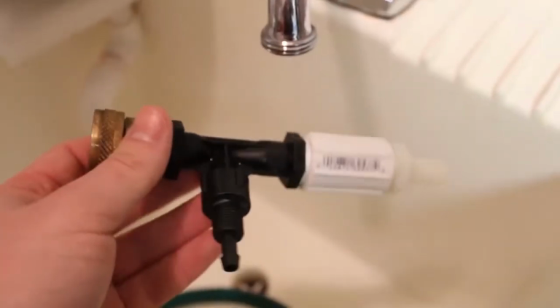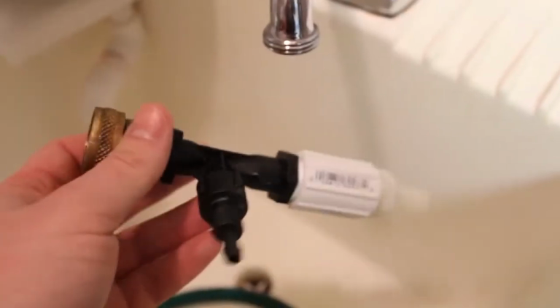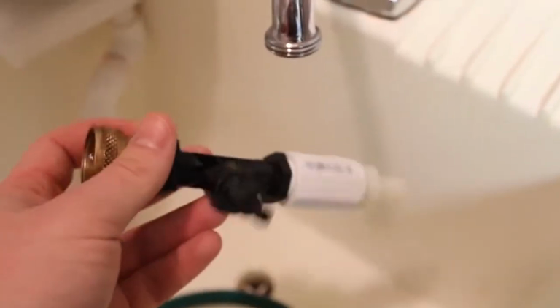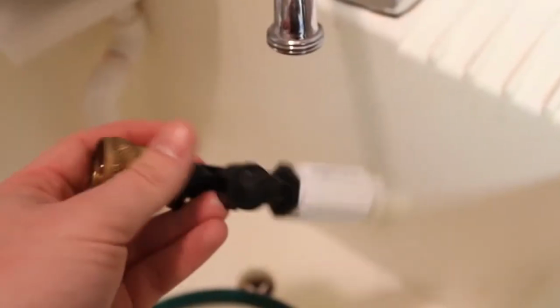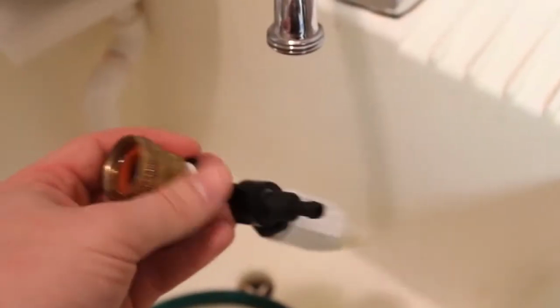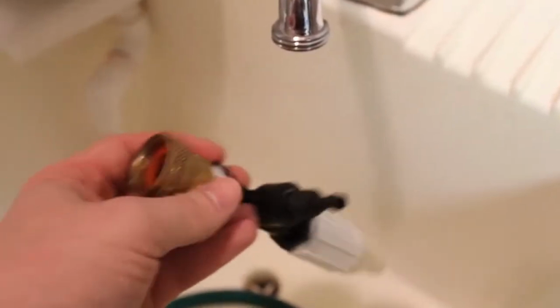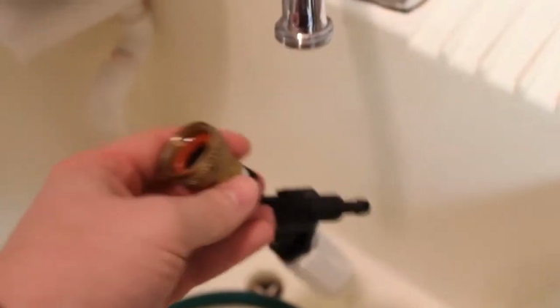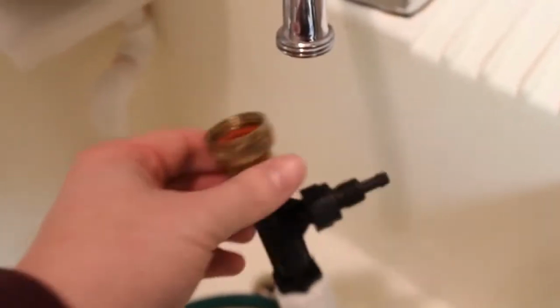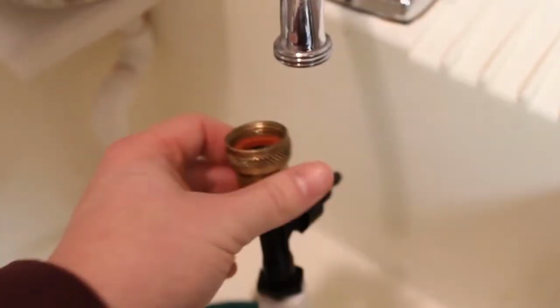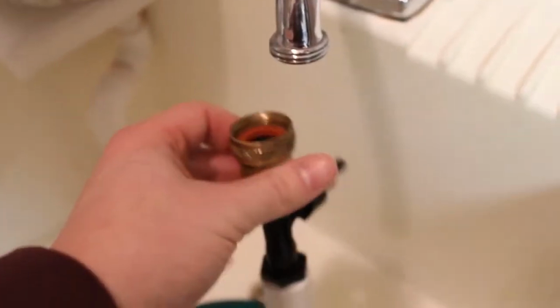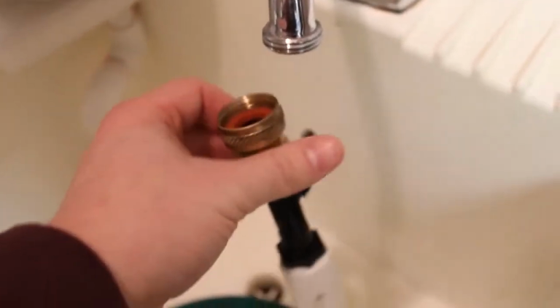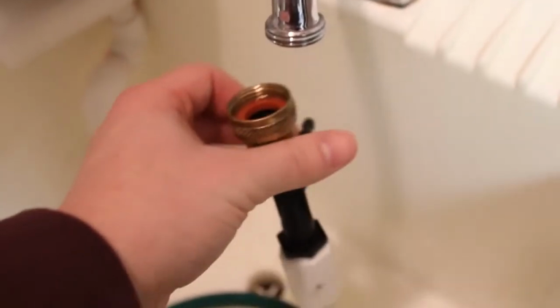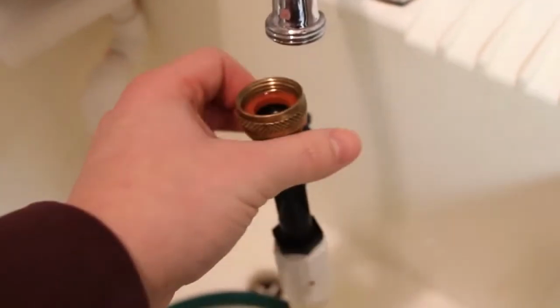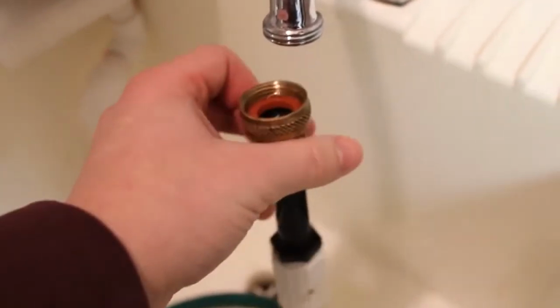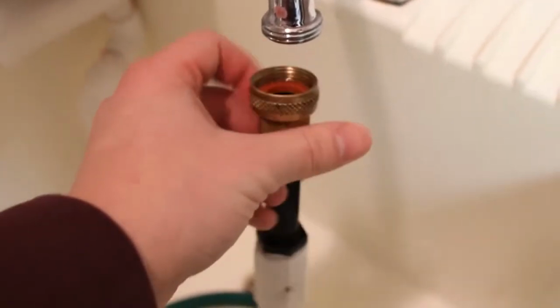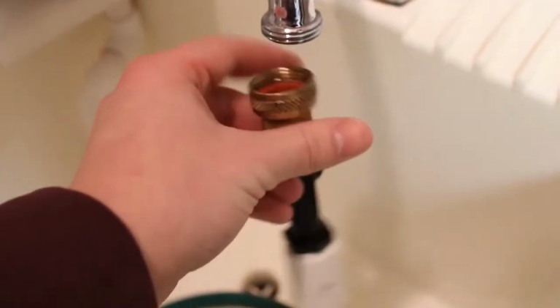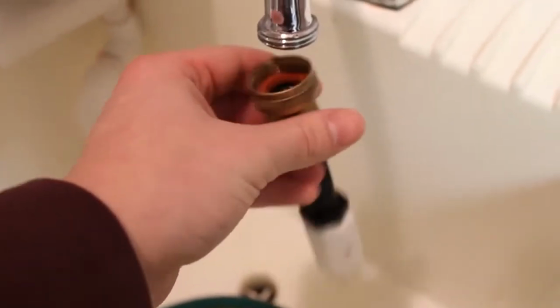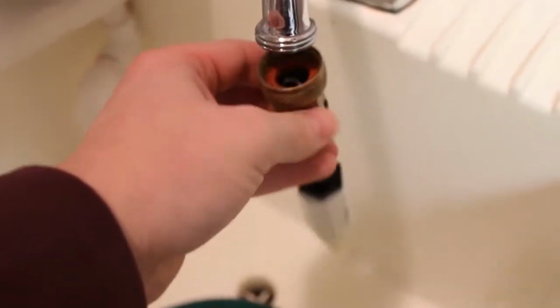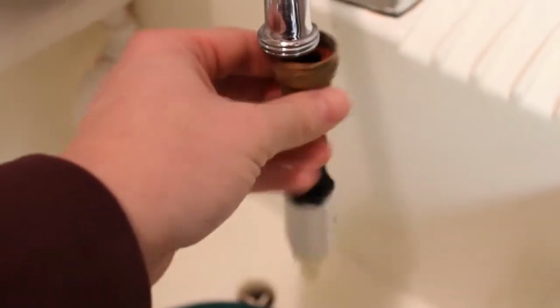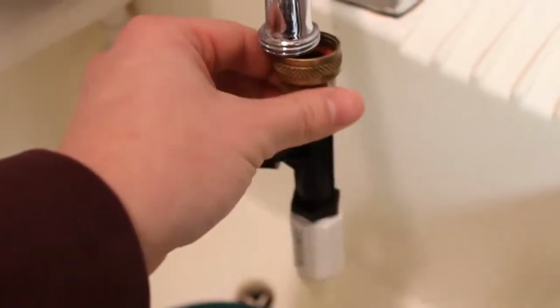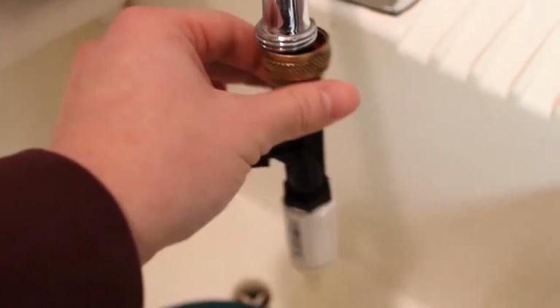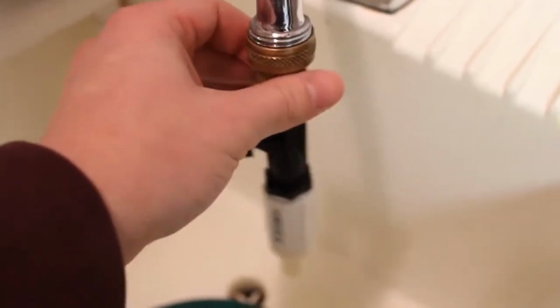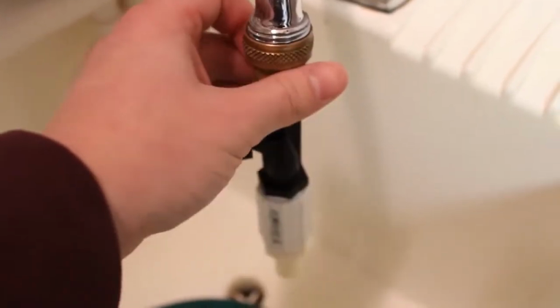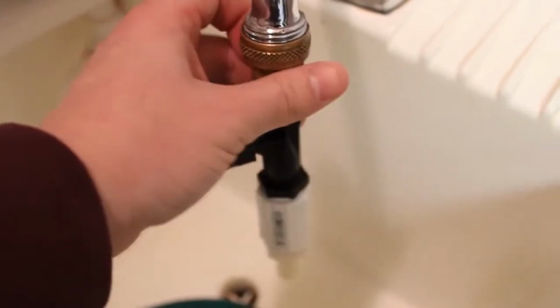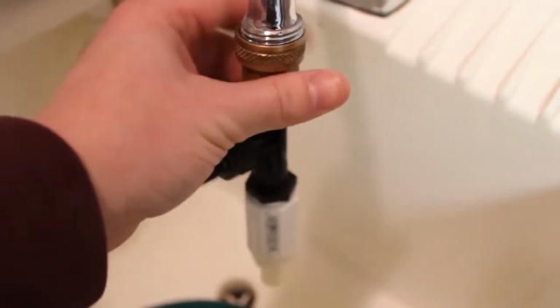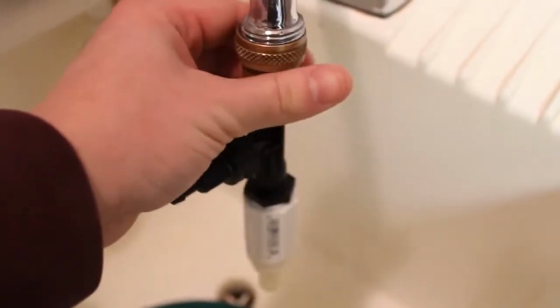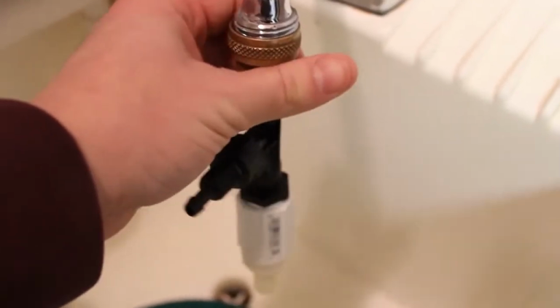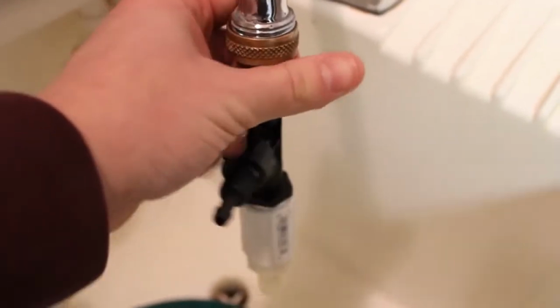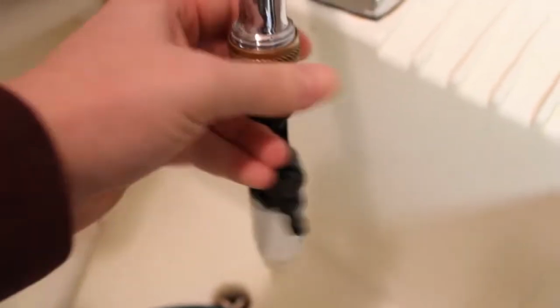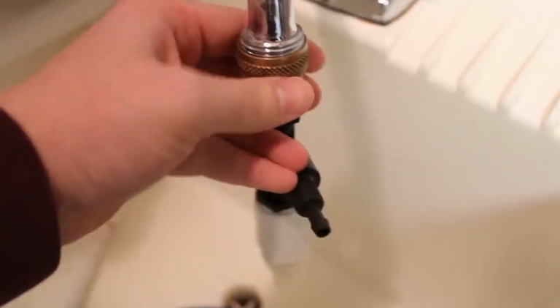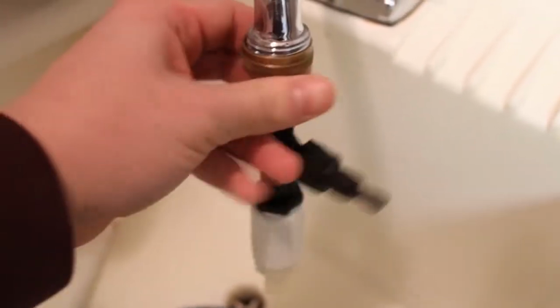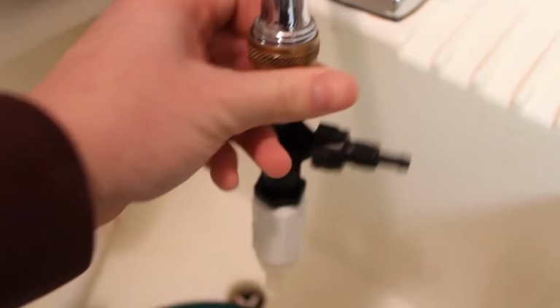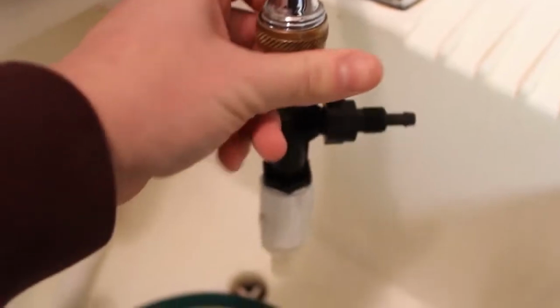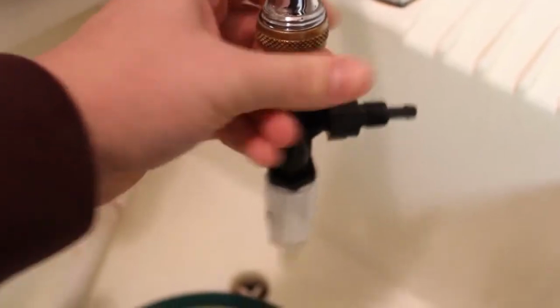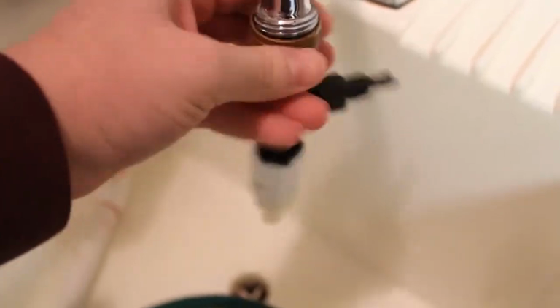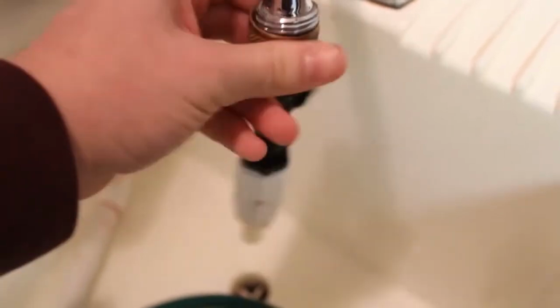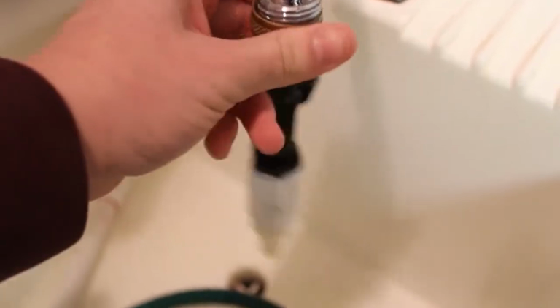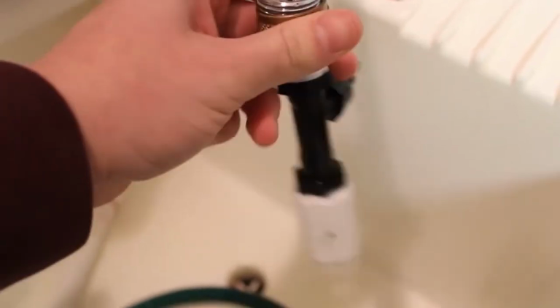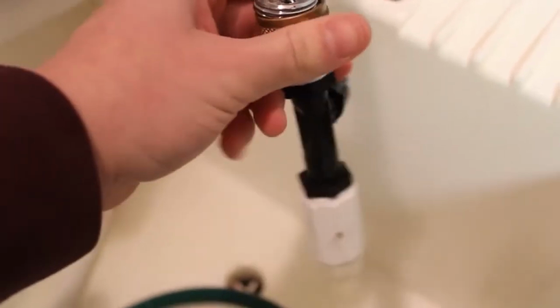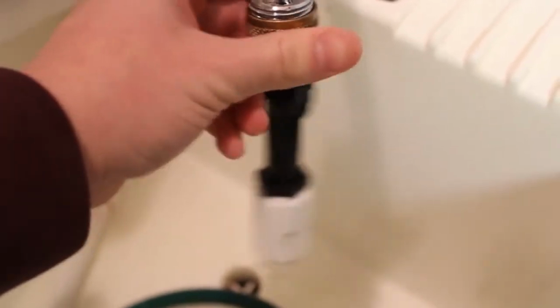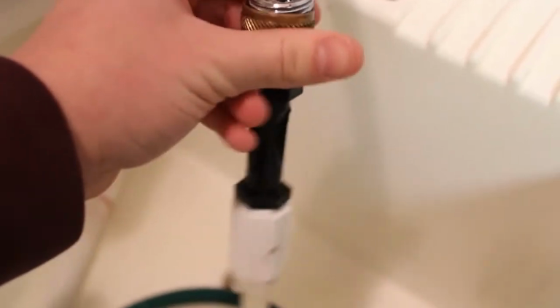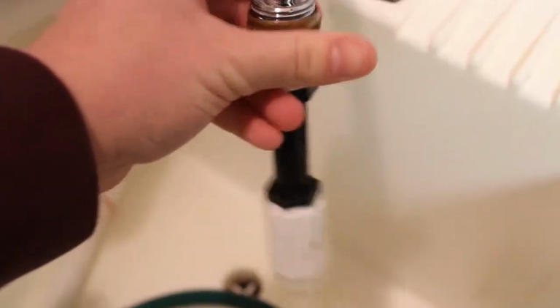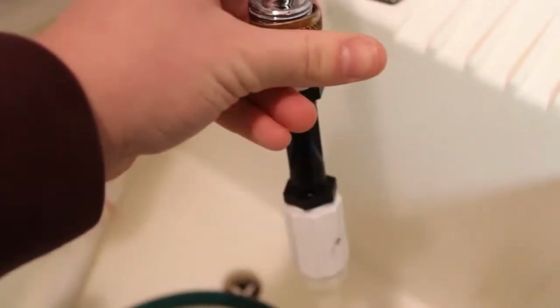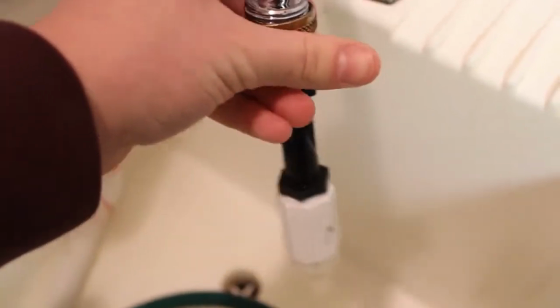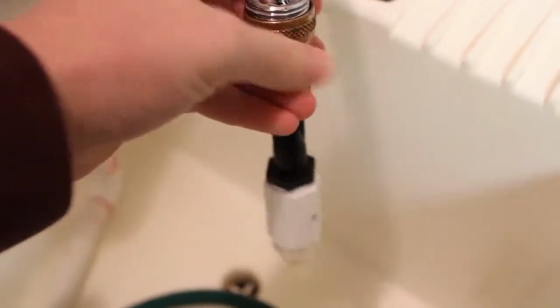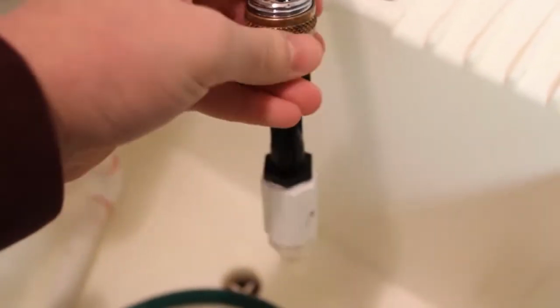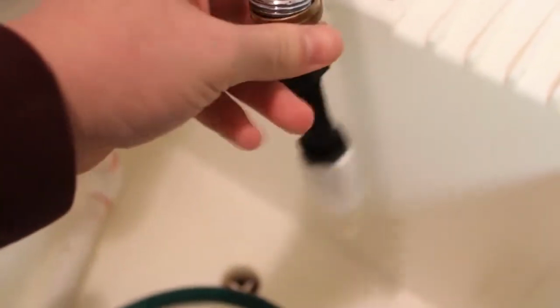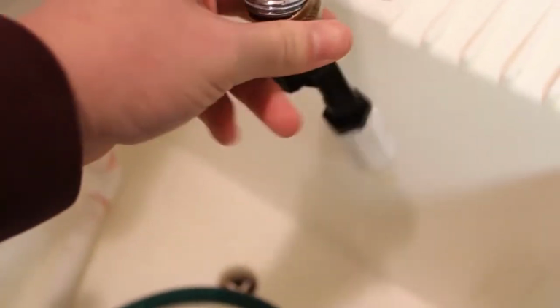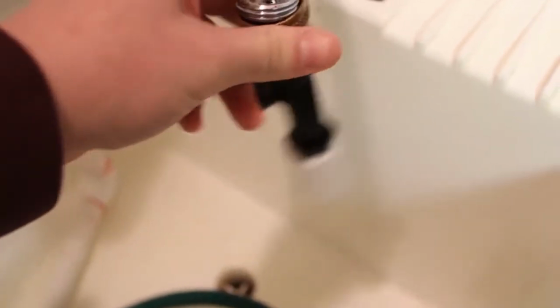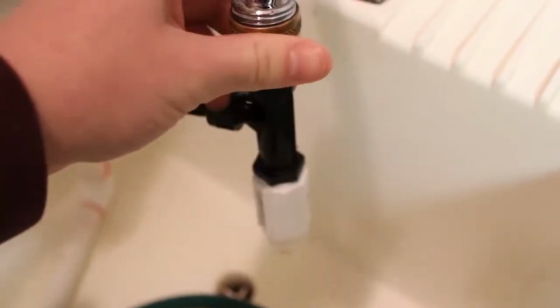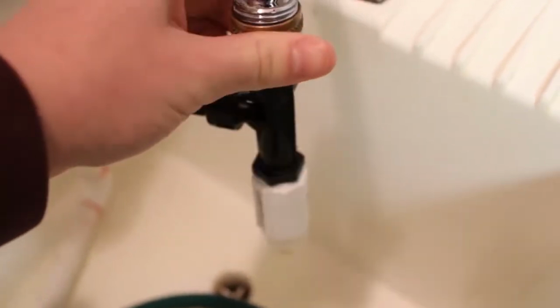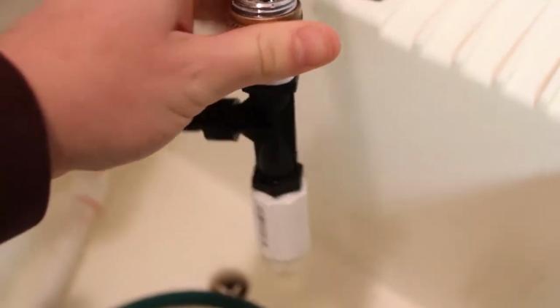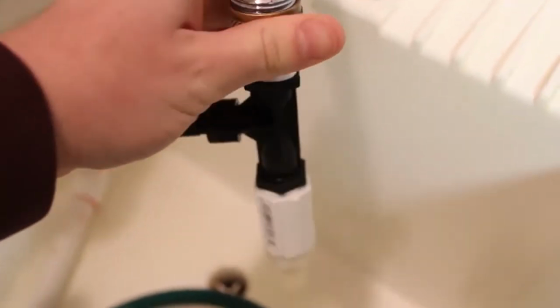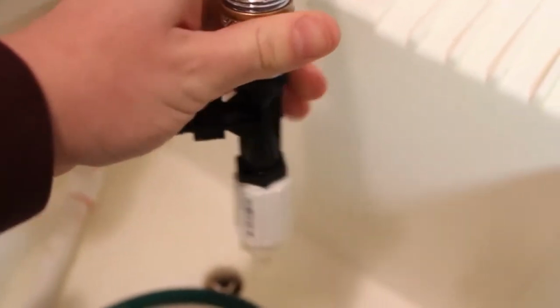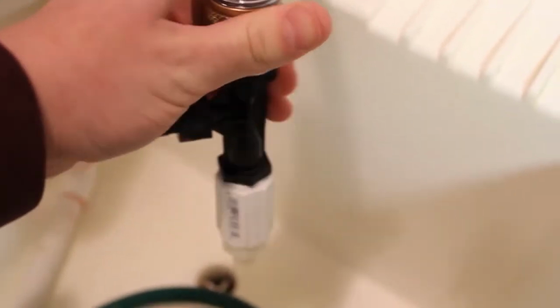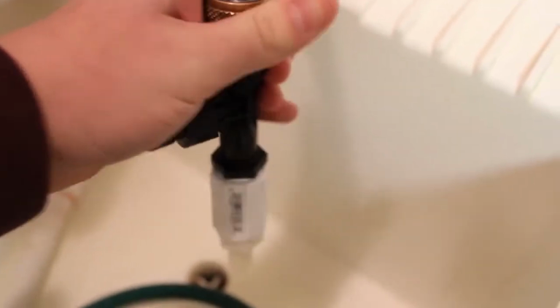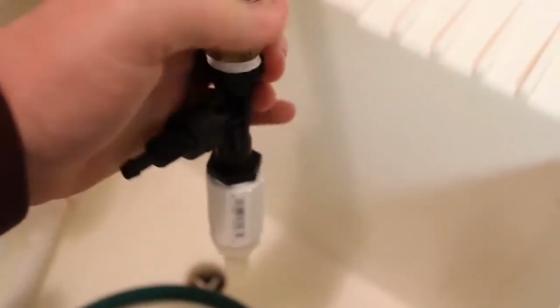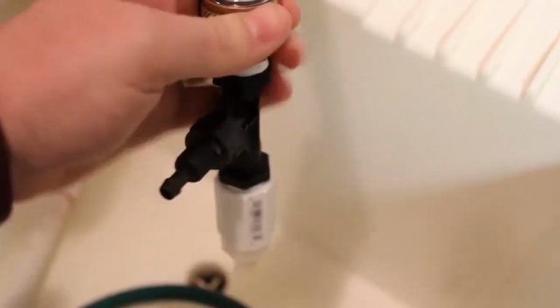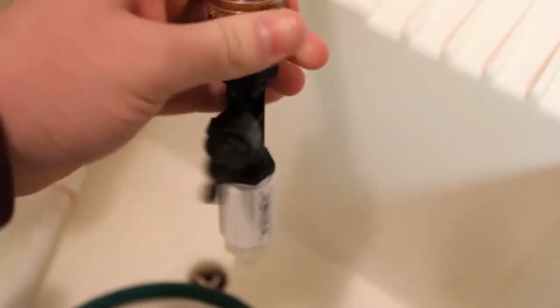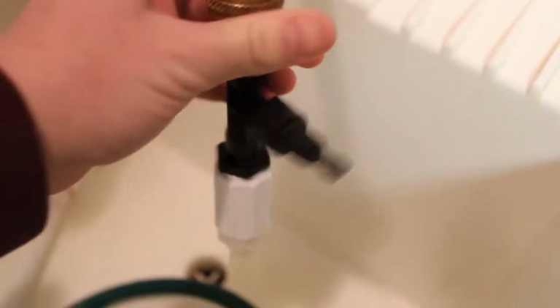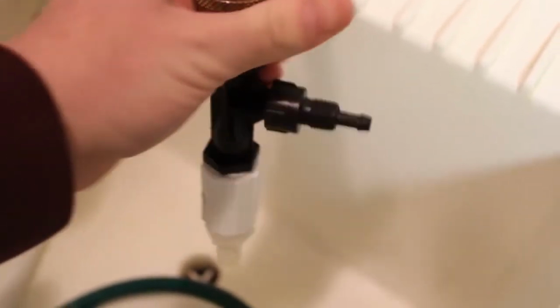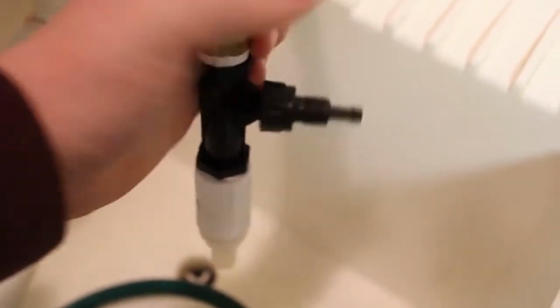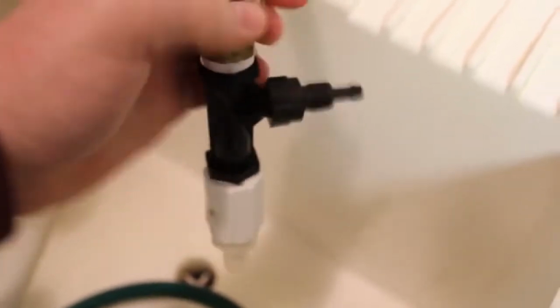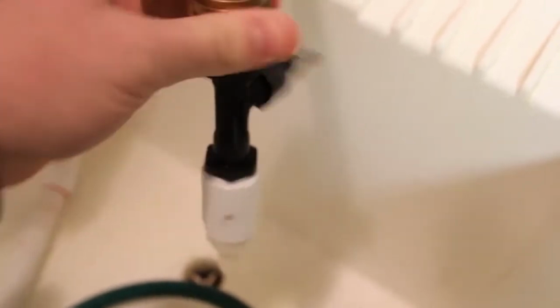Once everything's assembled, you want to make sure that it's attached properly to your sink. To do so, you're going to have to test it. So we're going to screw it on.